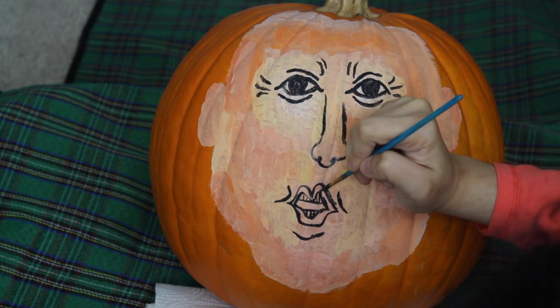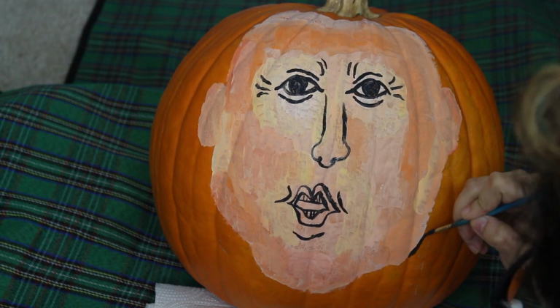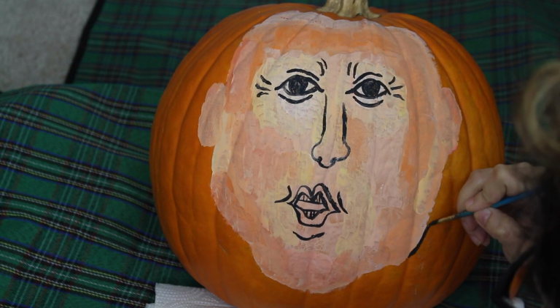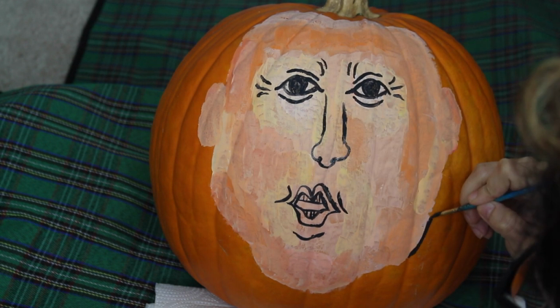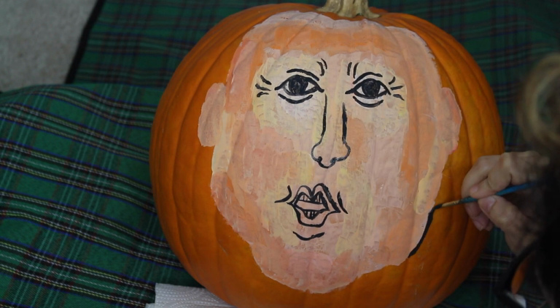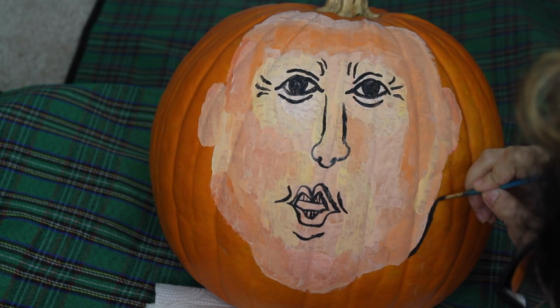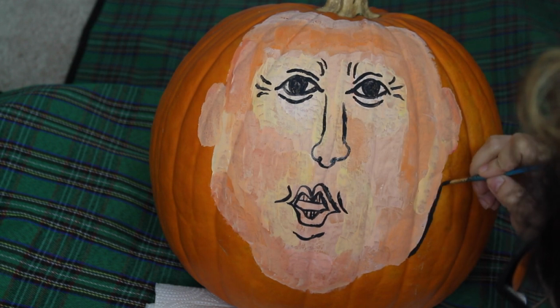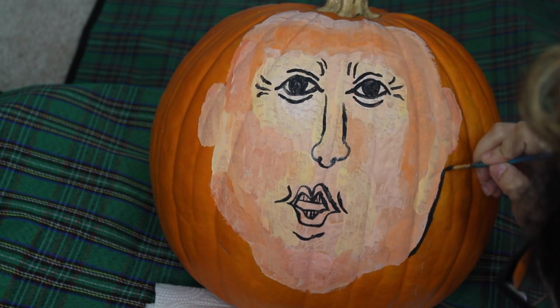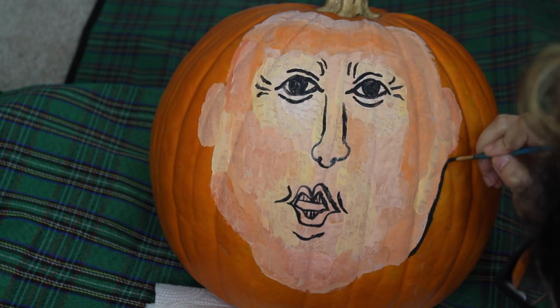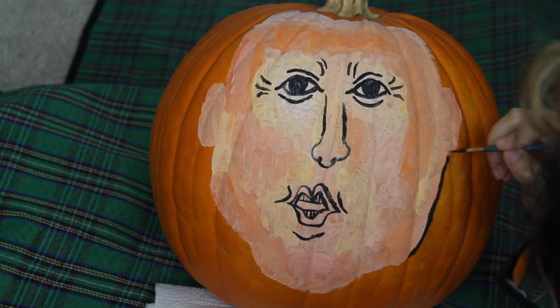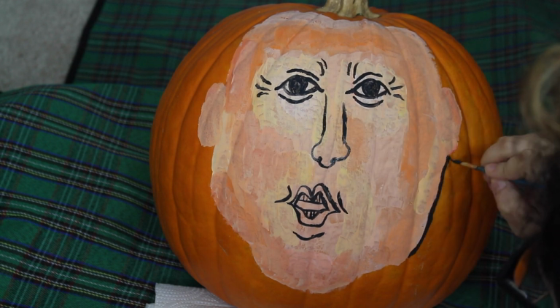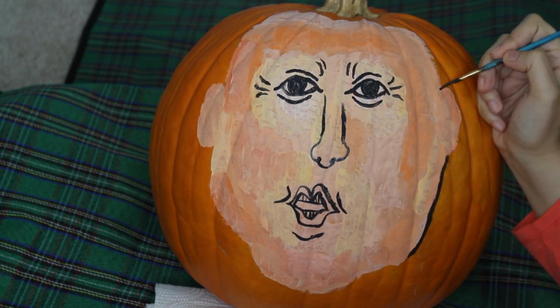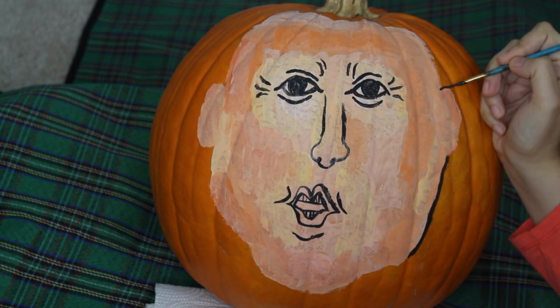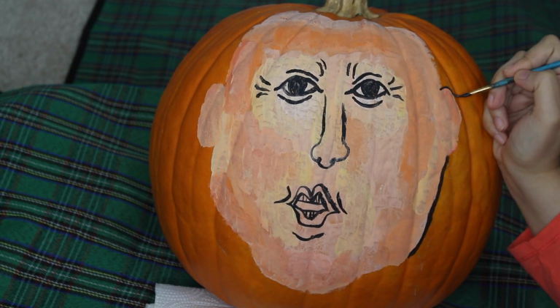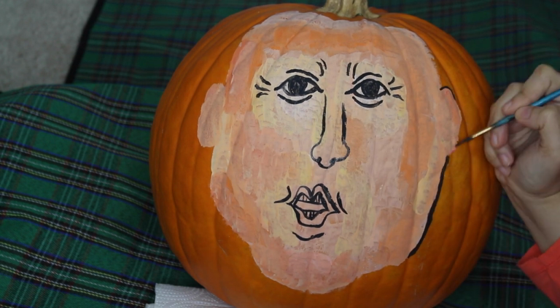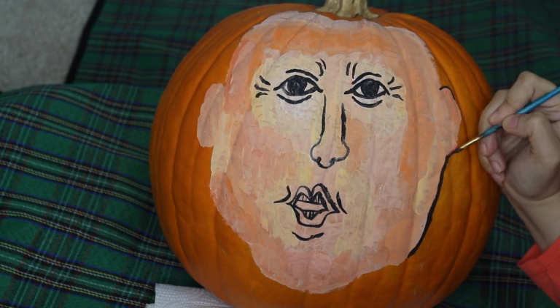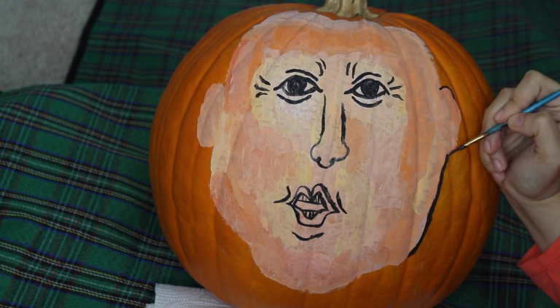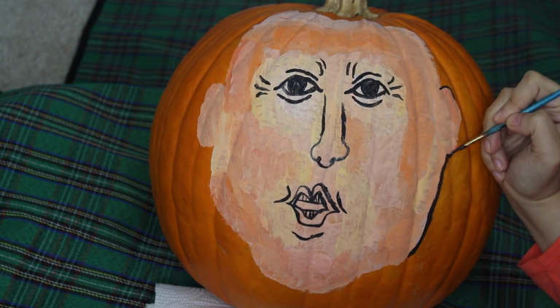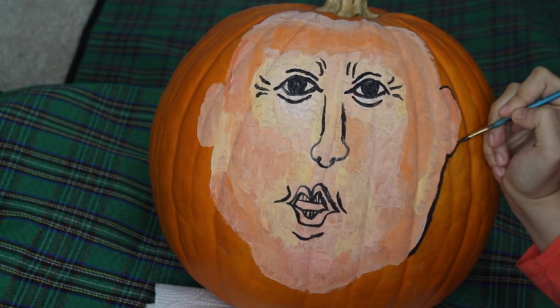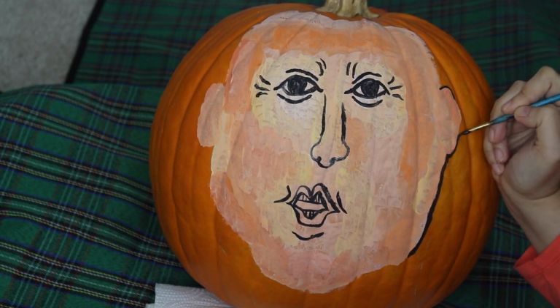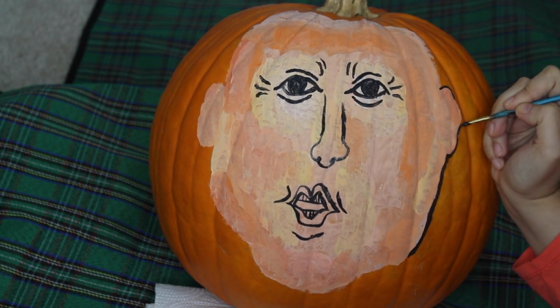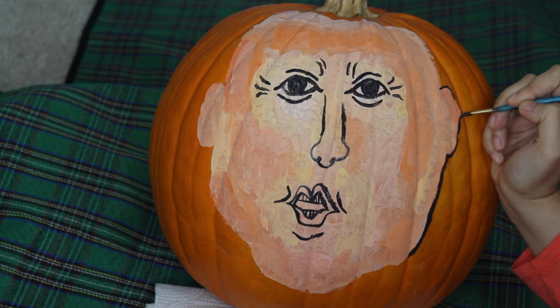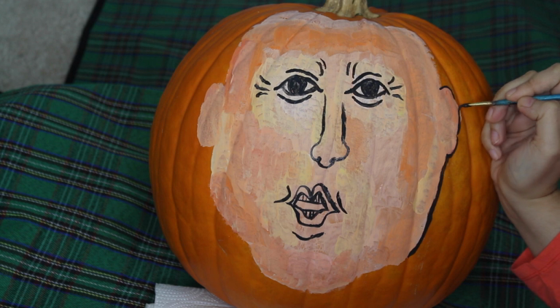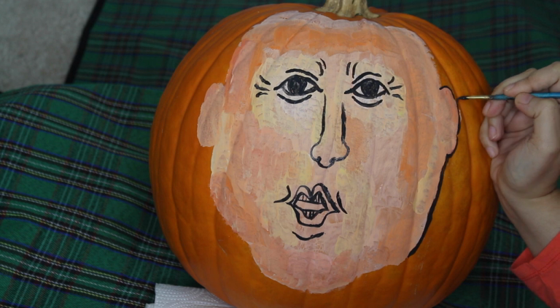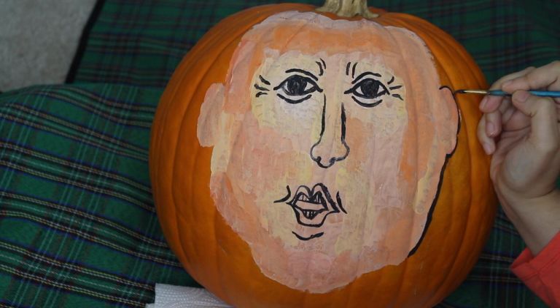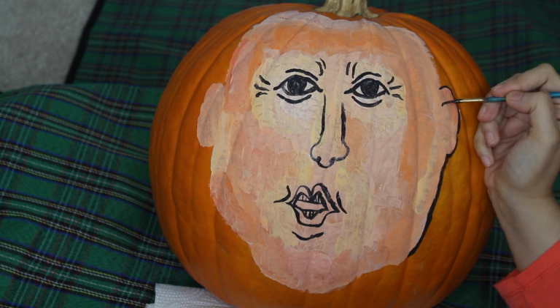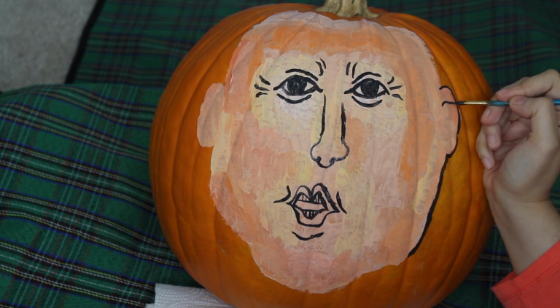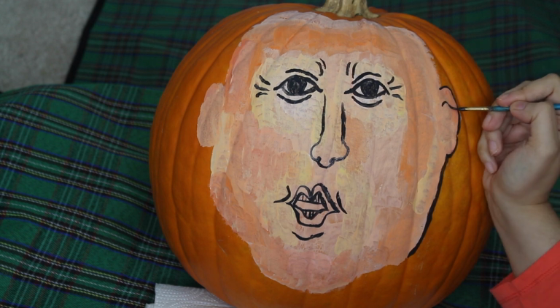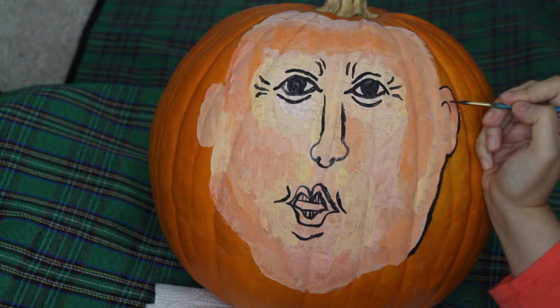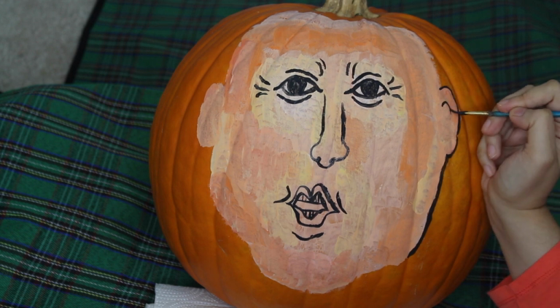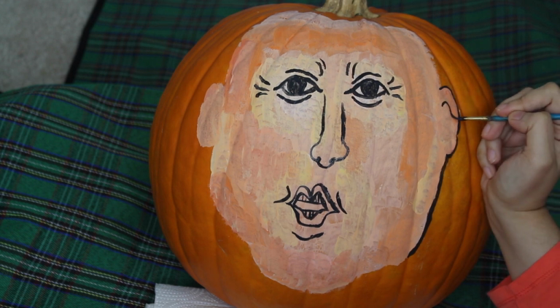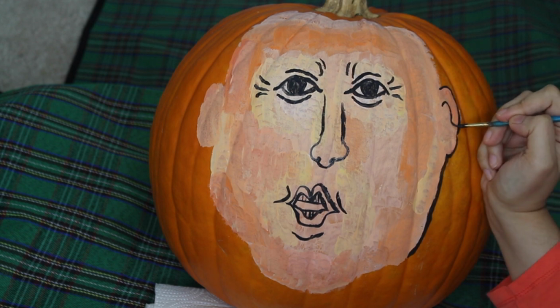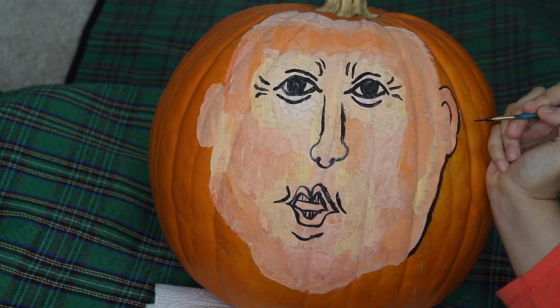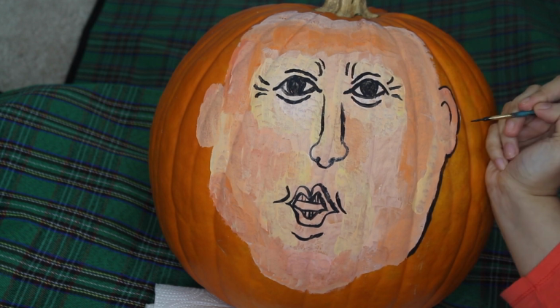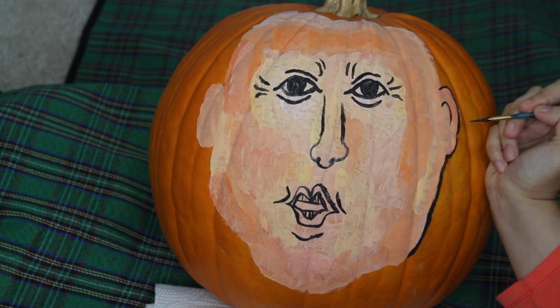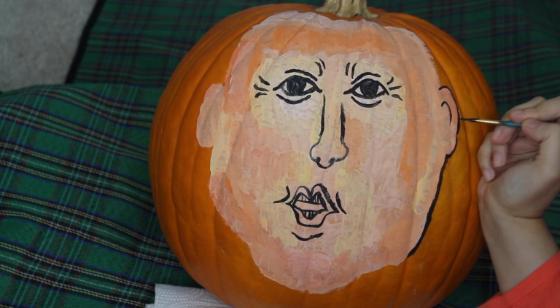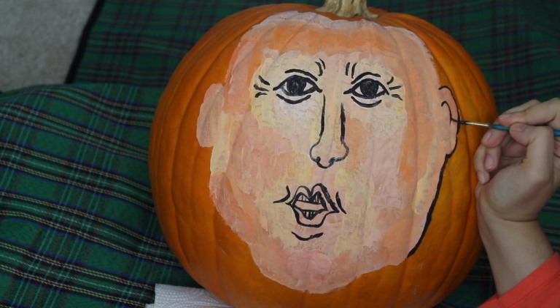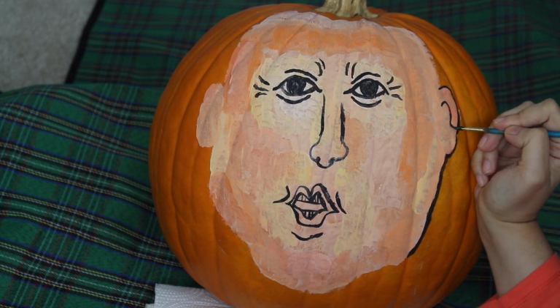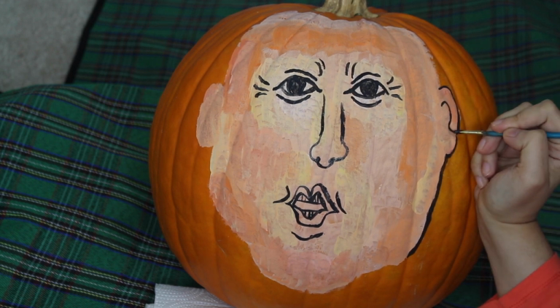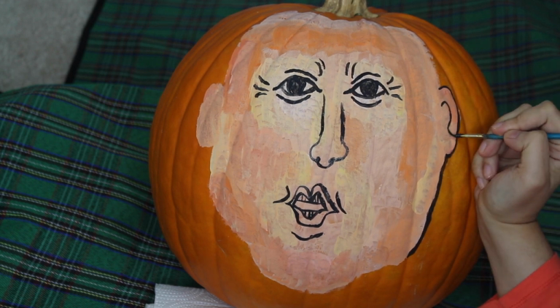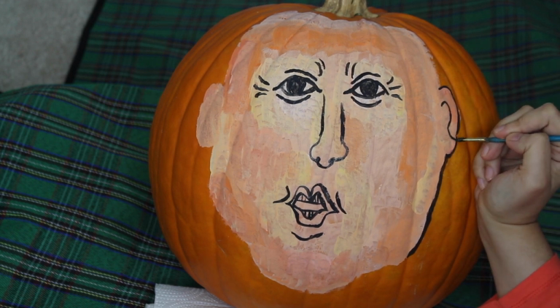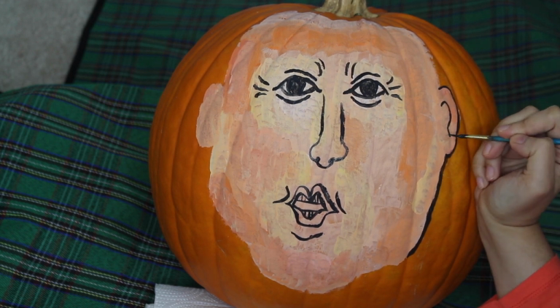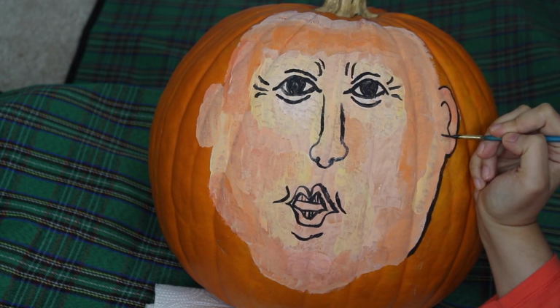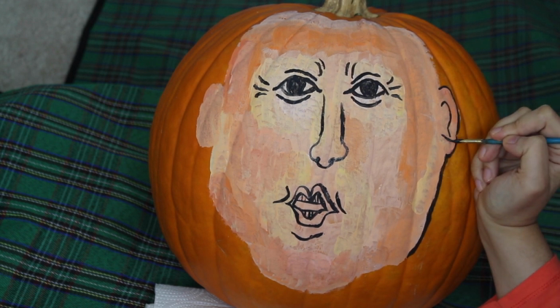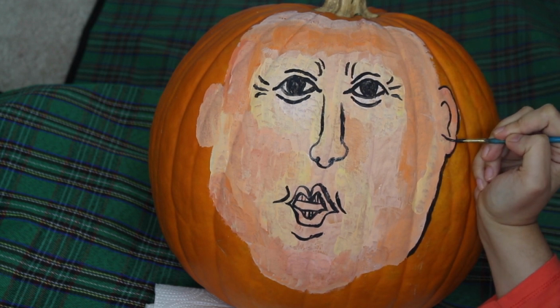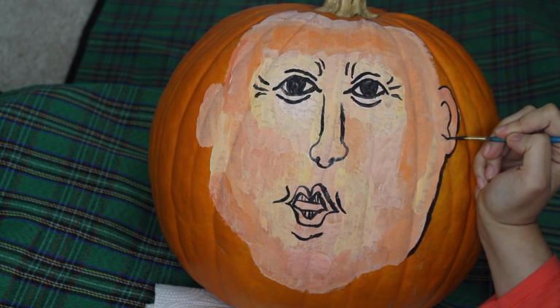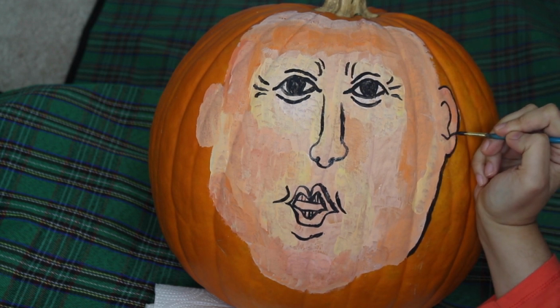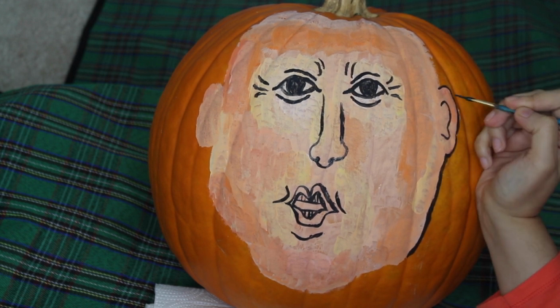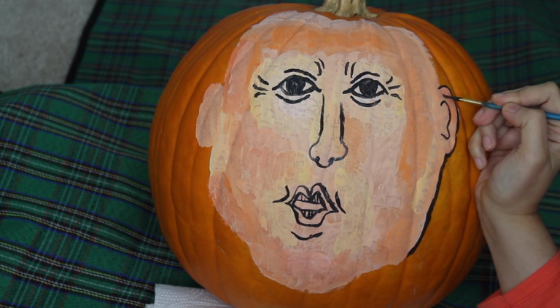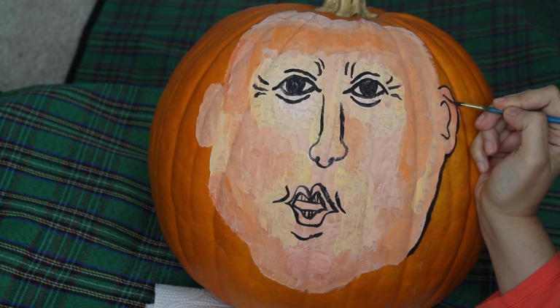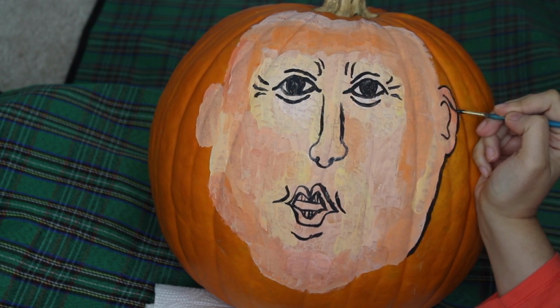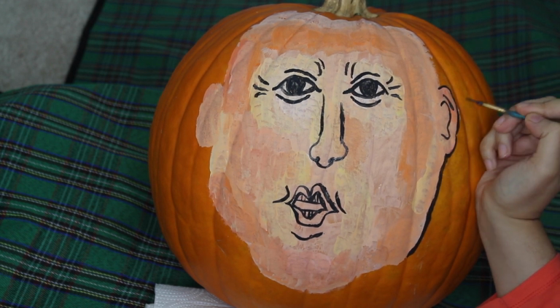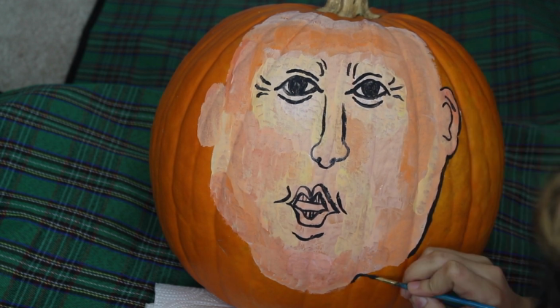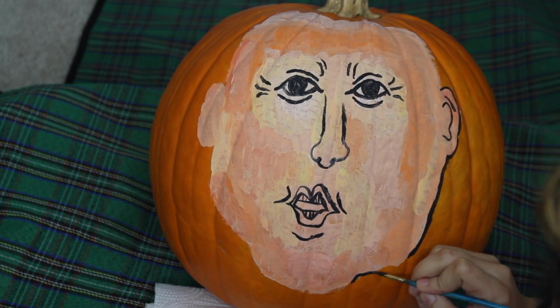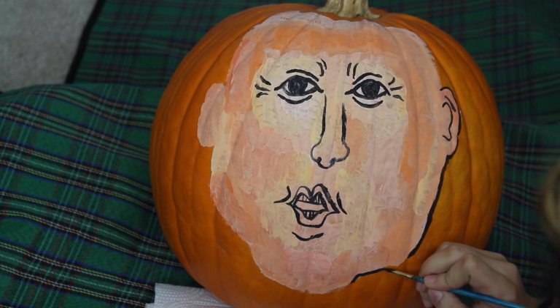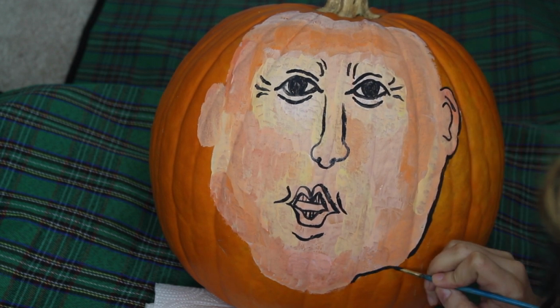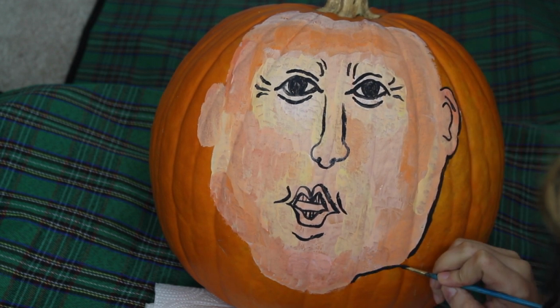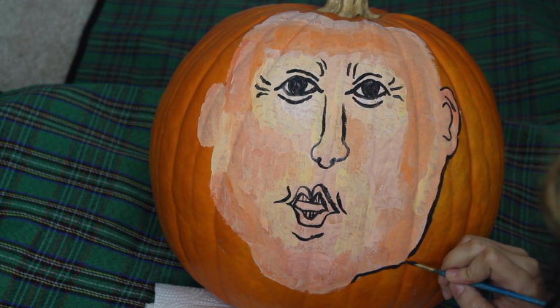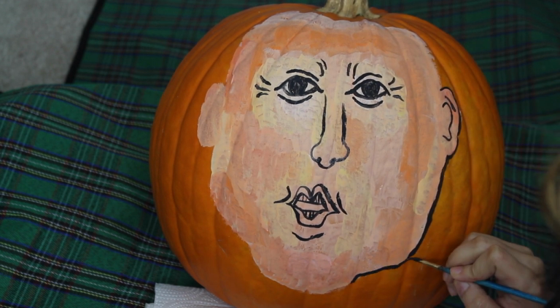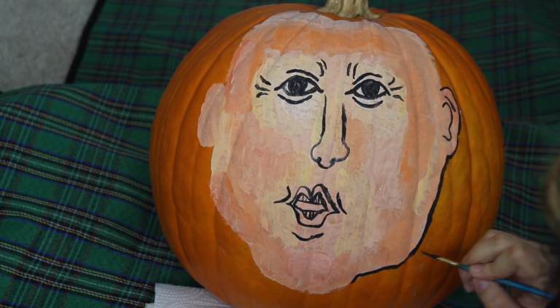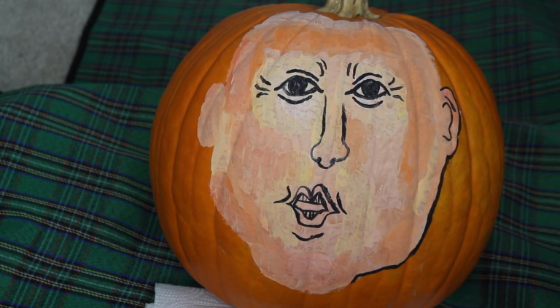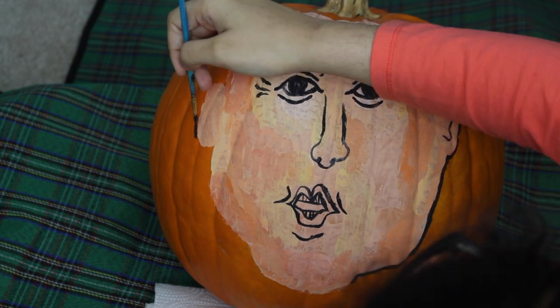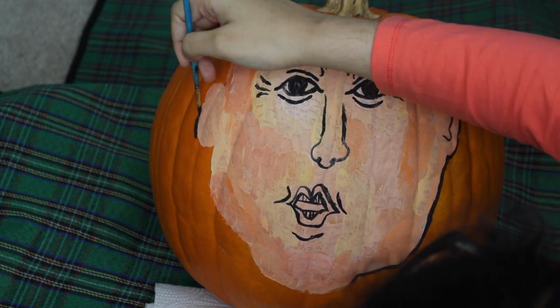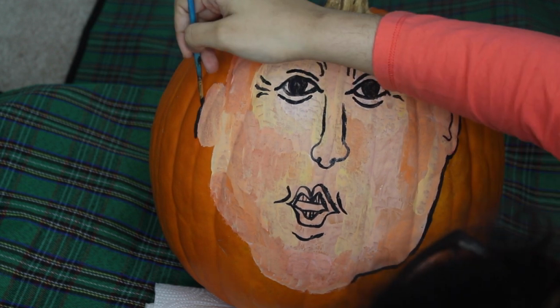To really make Donald's face pop, I will now outline his face as well as add a few squiggly lines for more detail on his ears.